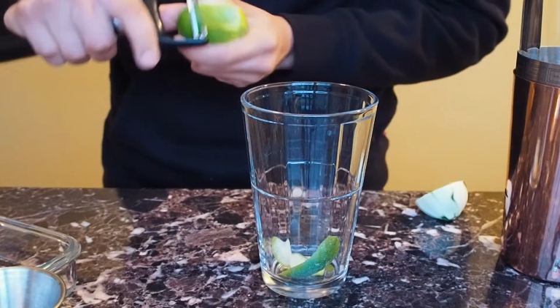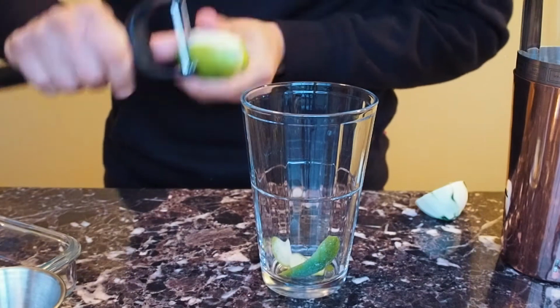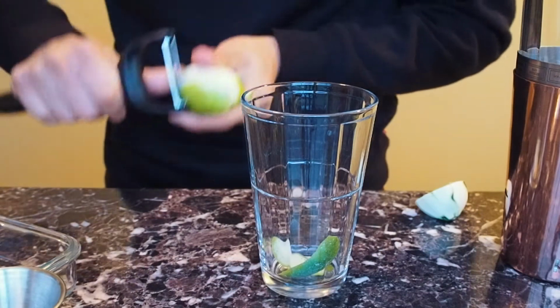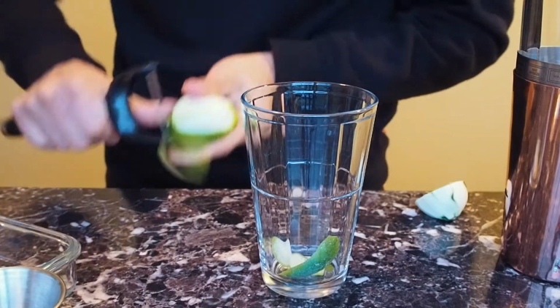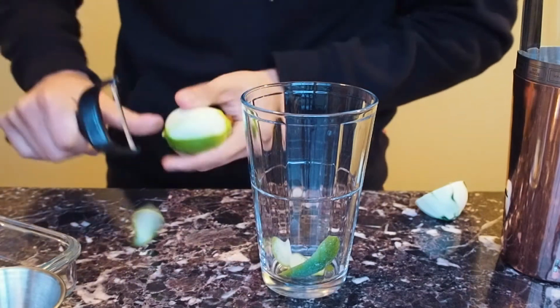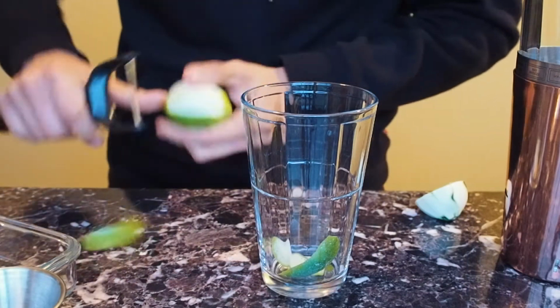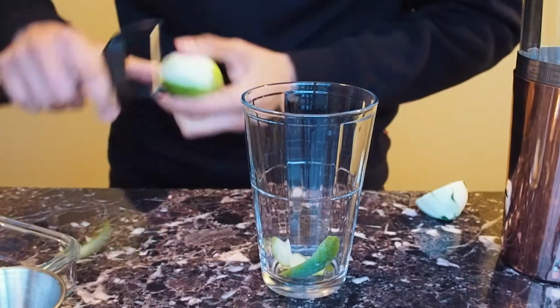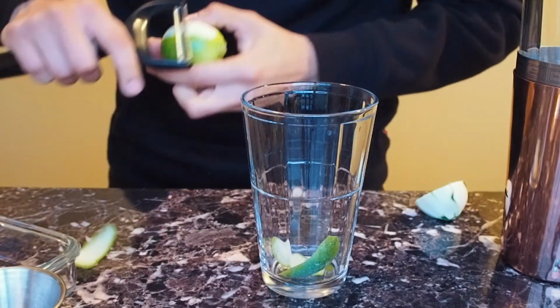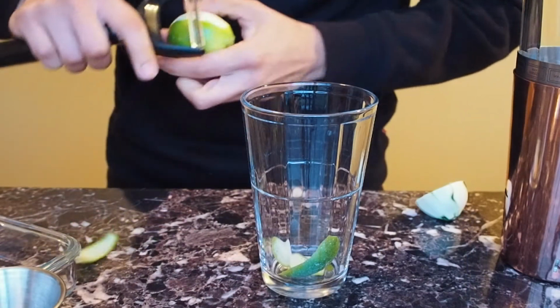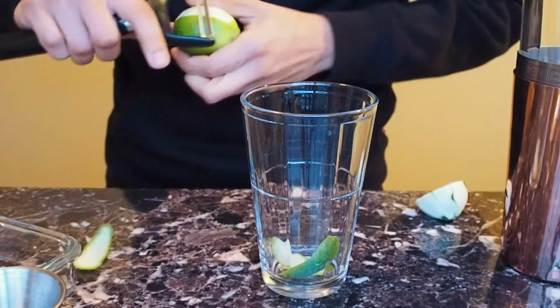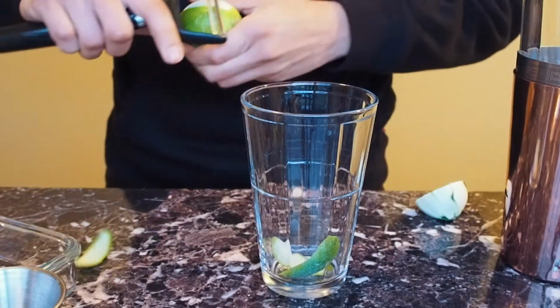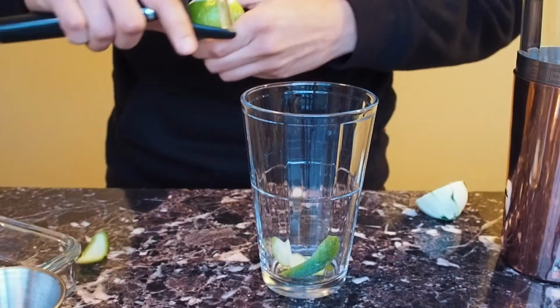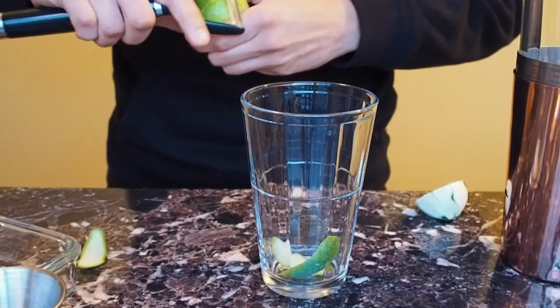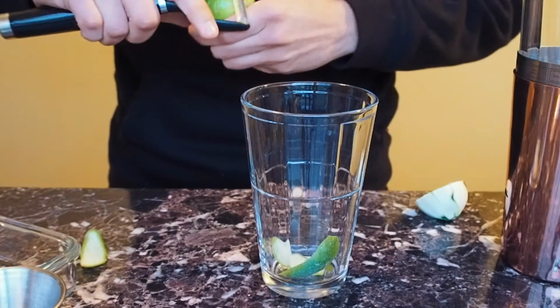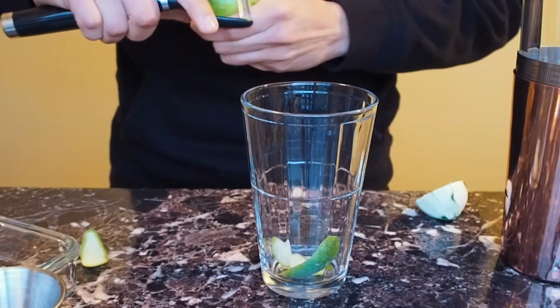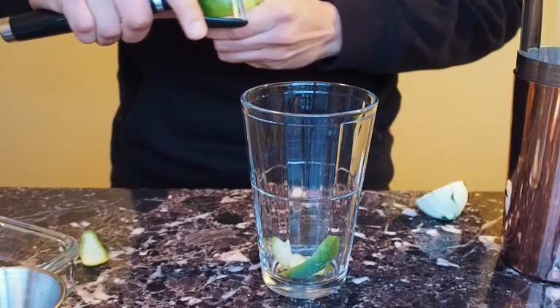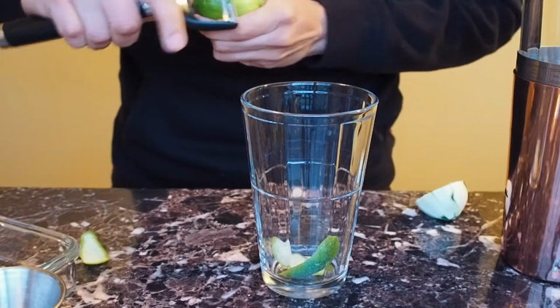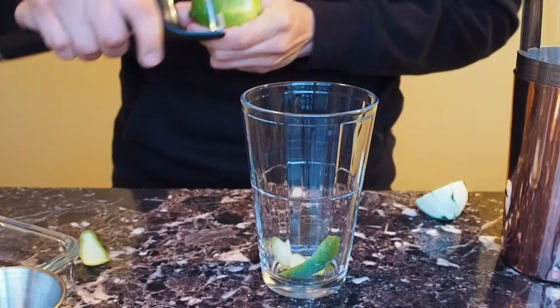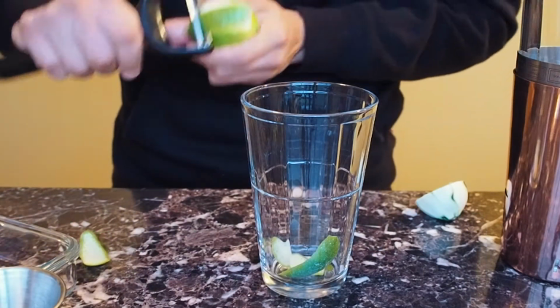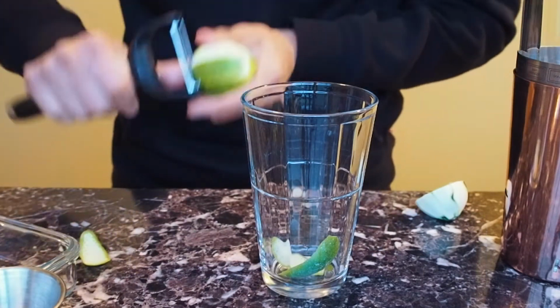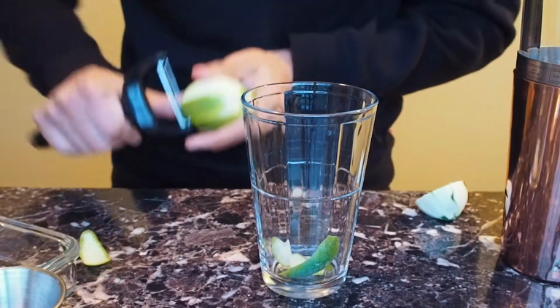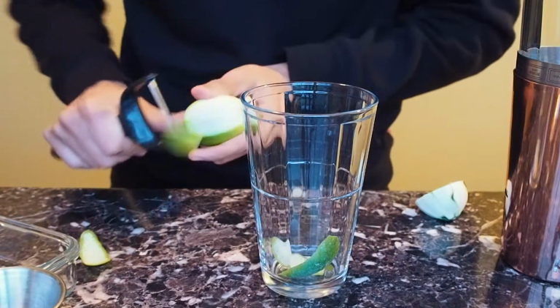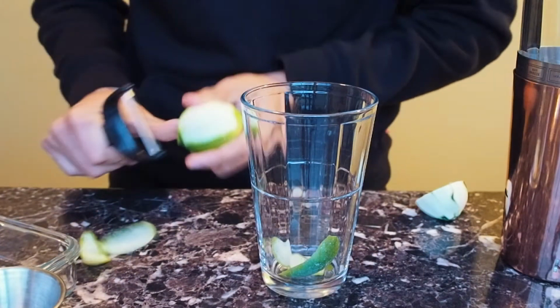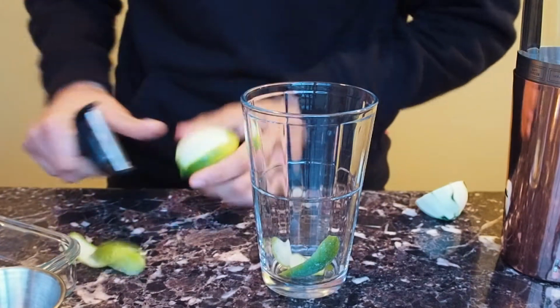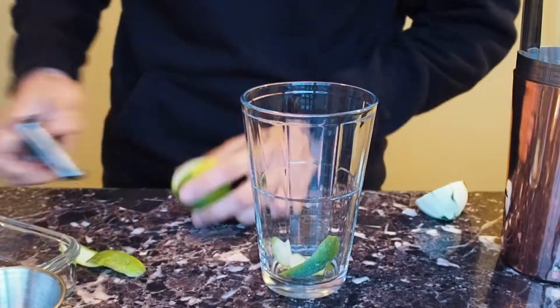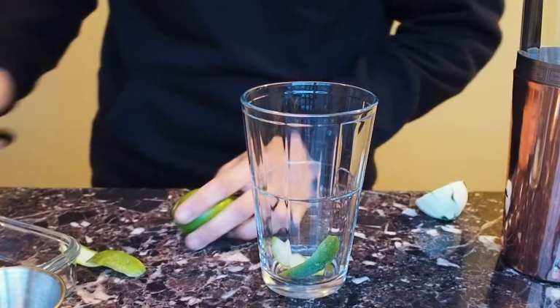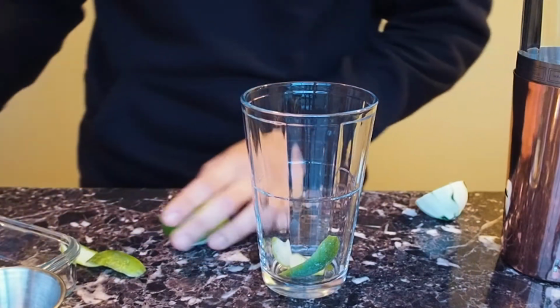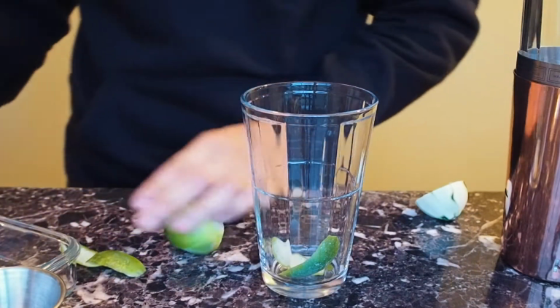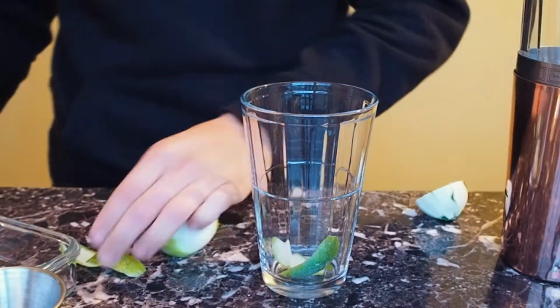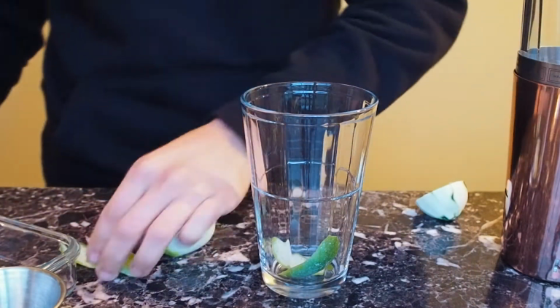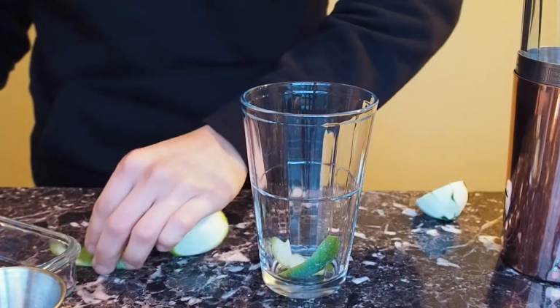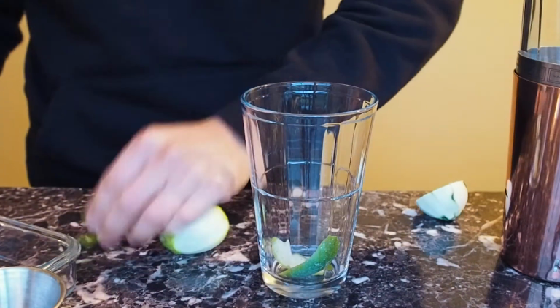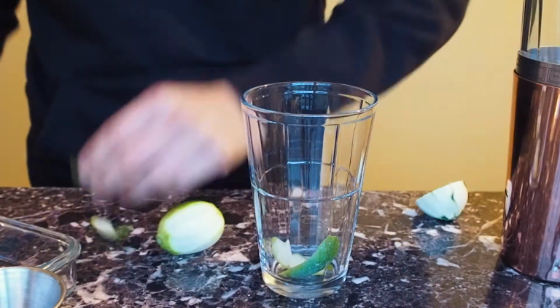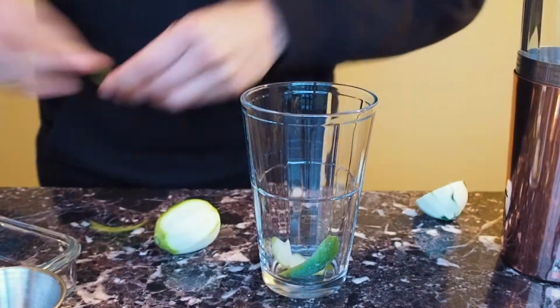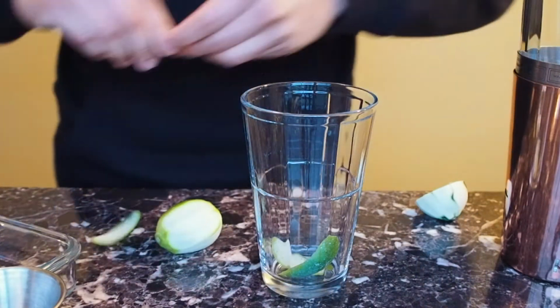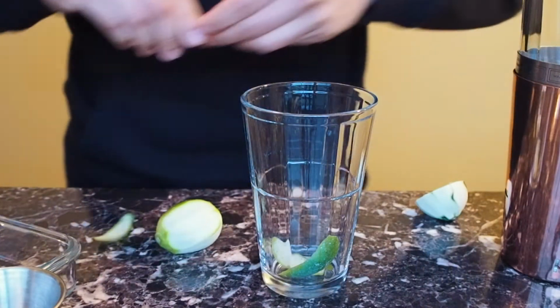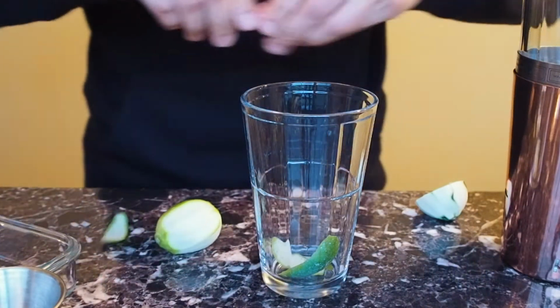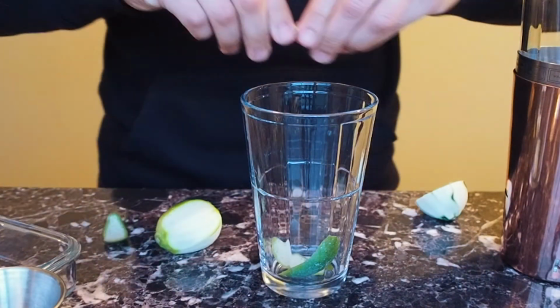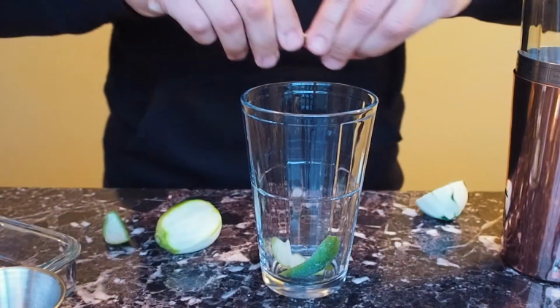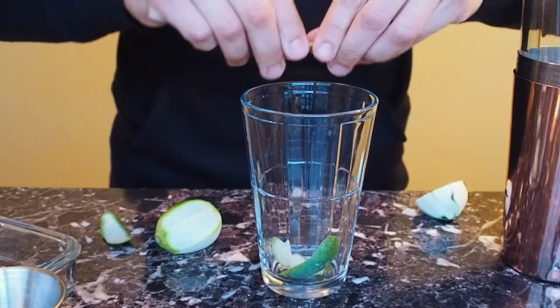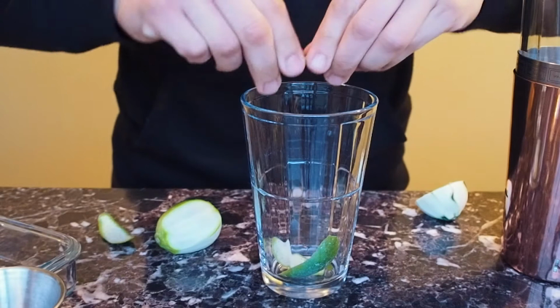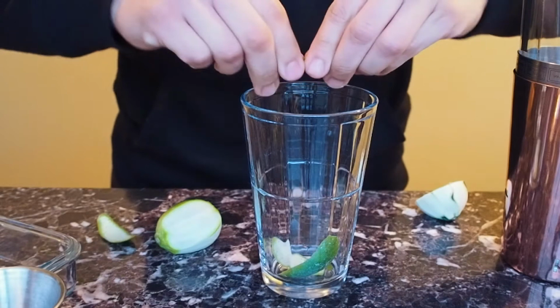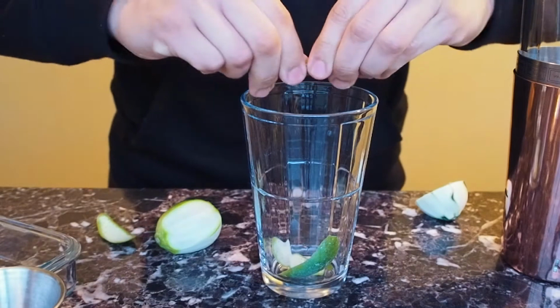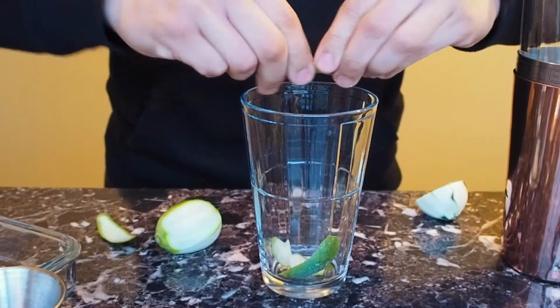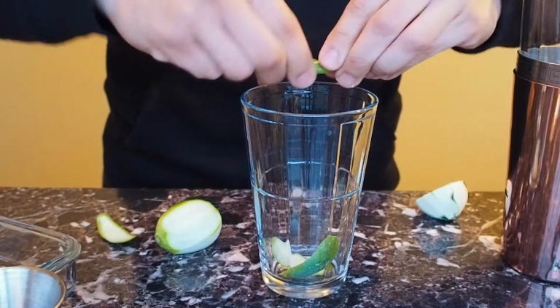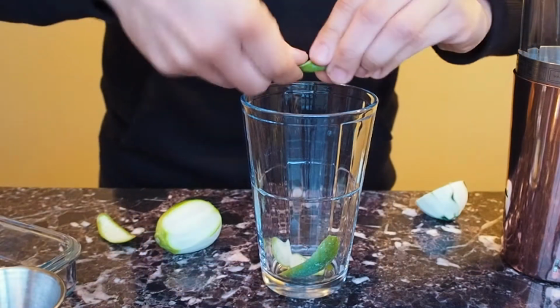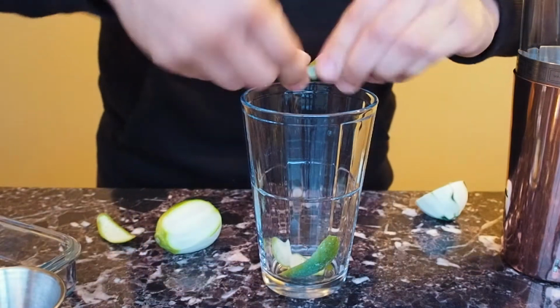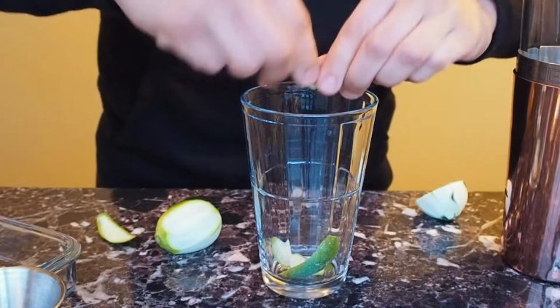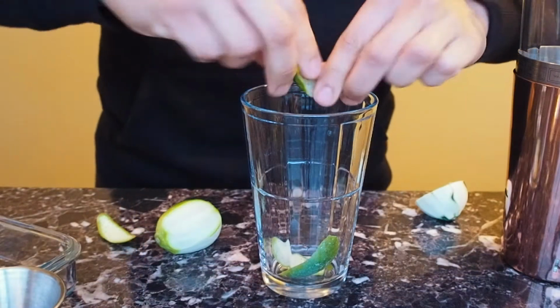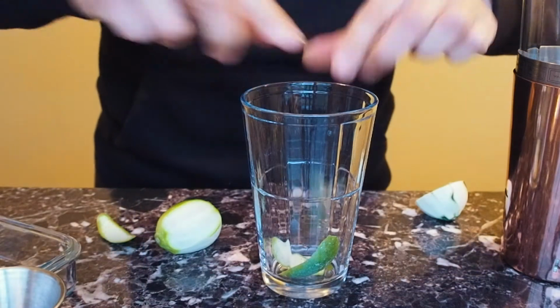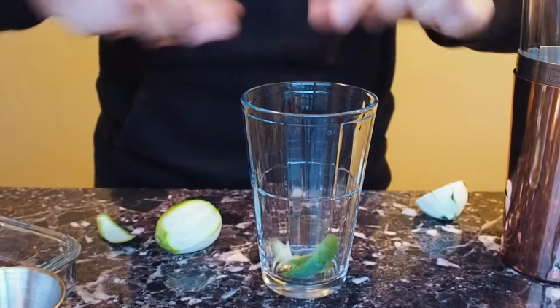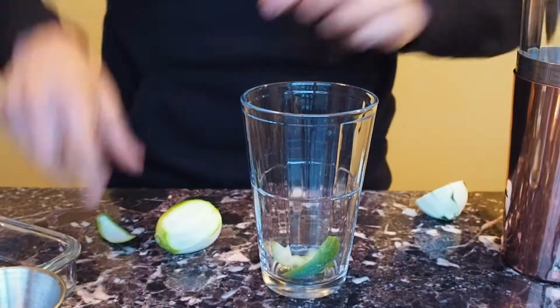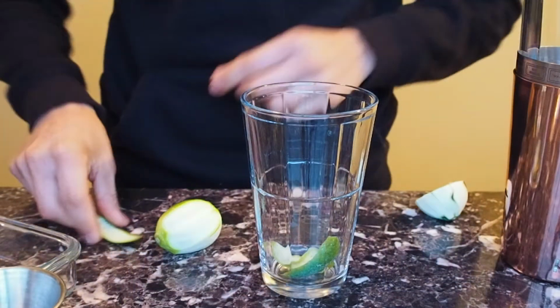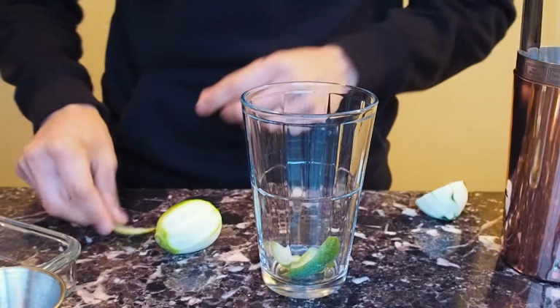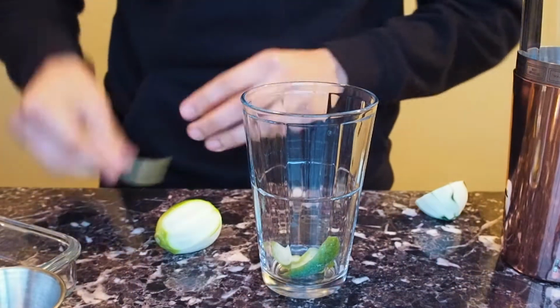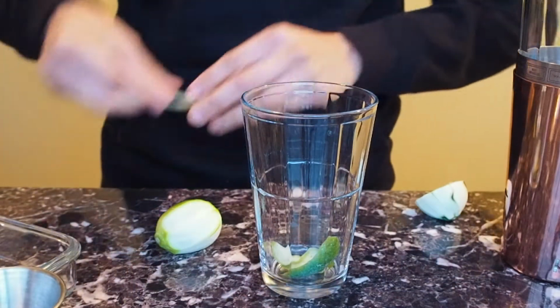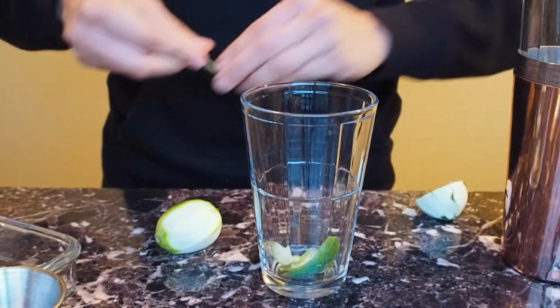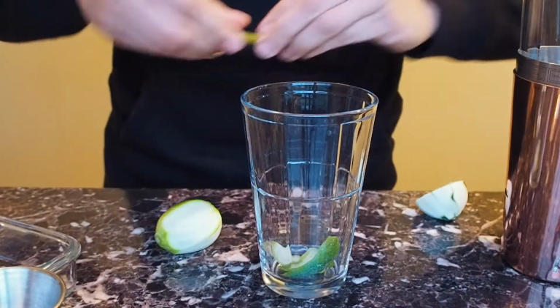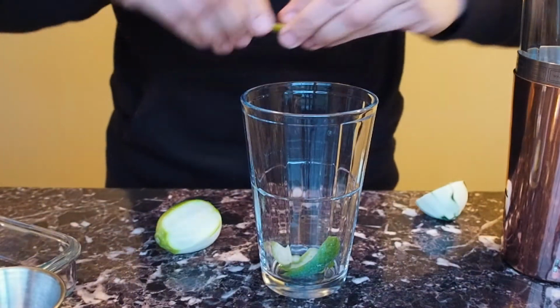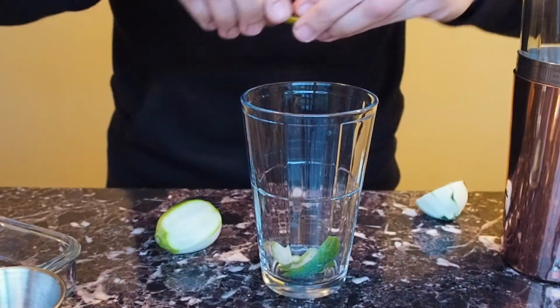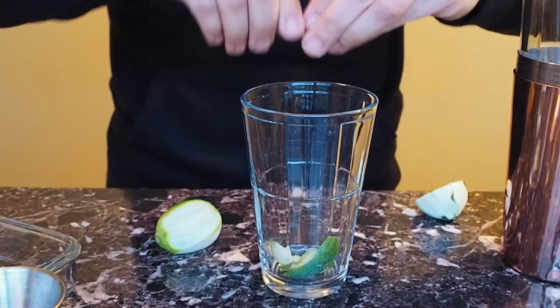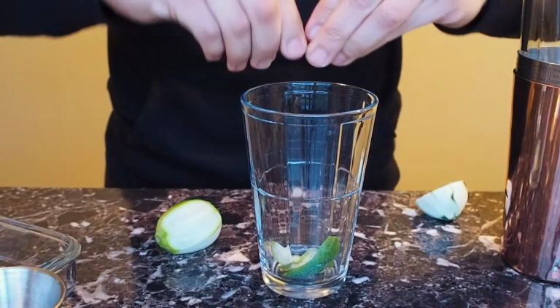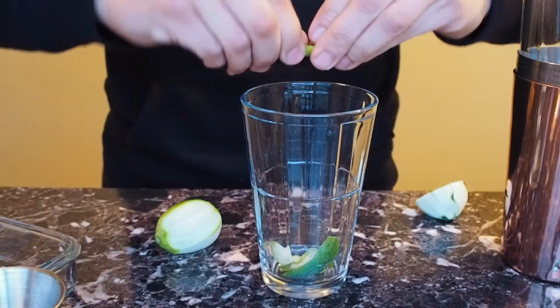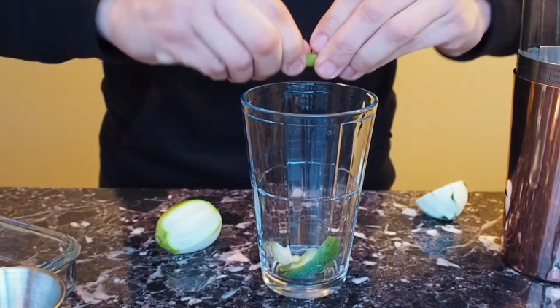I kind of like to put four, although the recipe calls for three. I'll do four and I'll squeeze a couple of them in there.